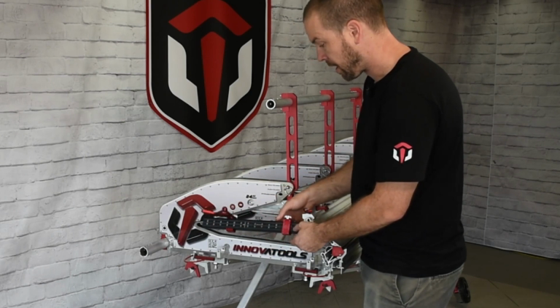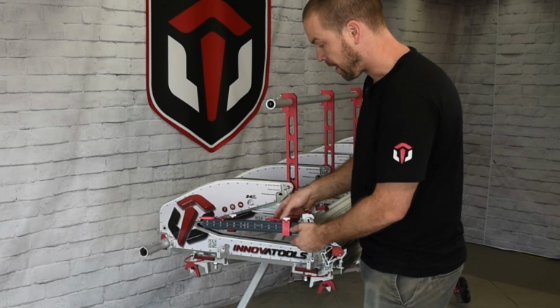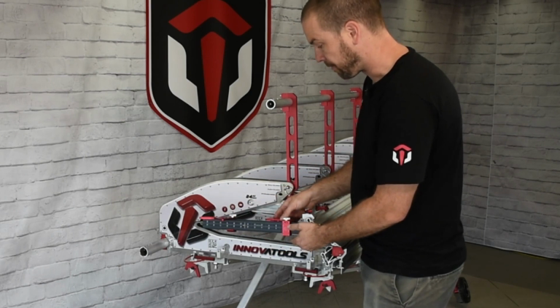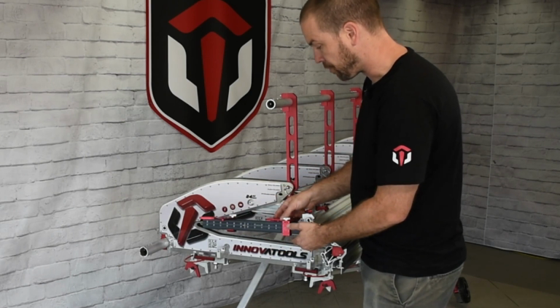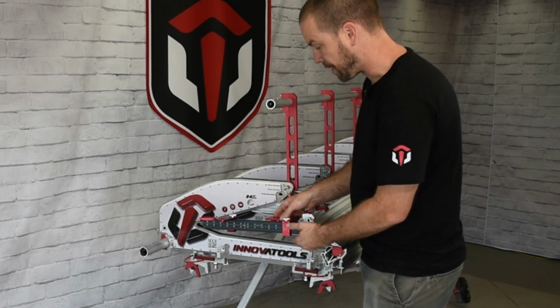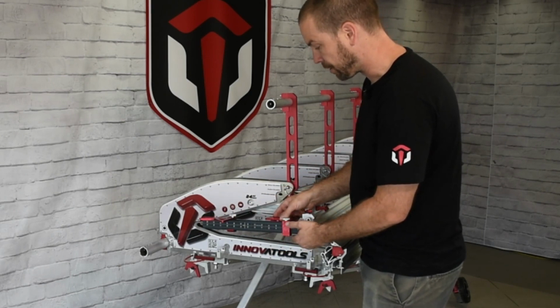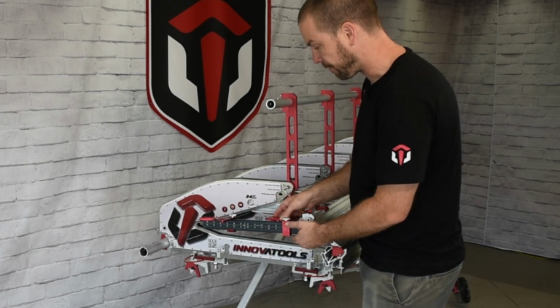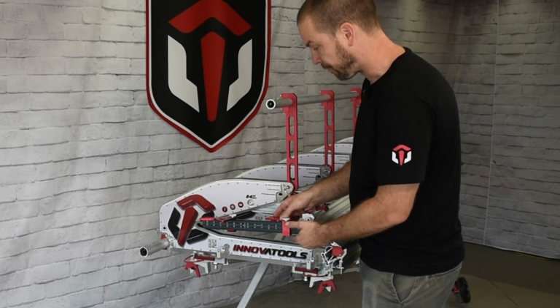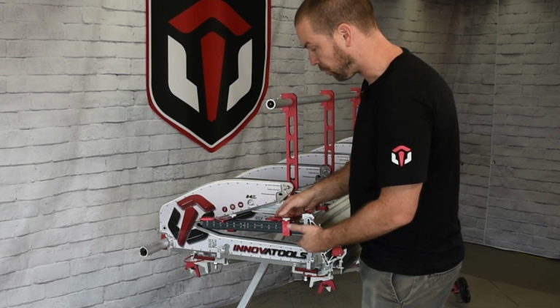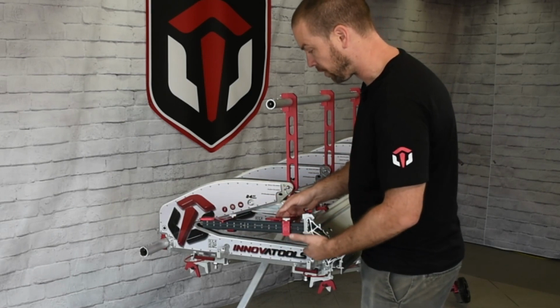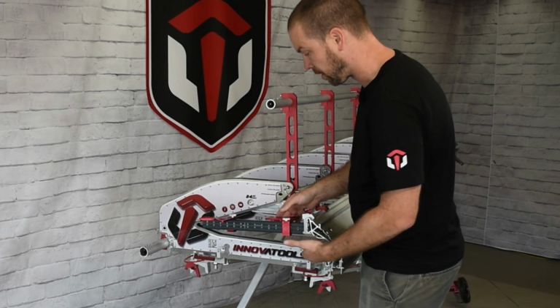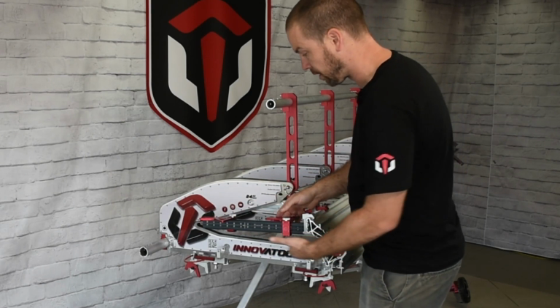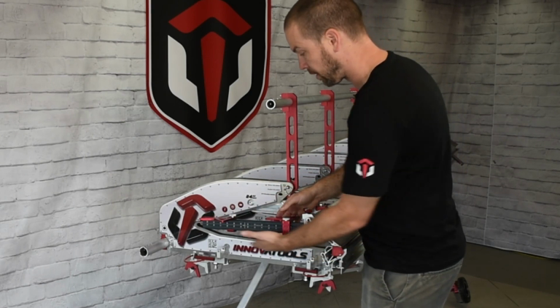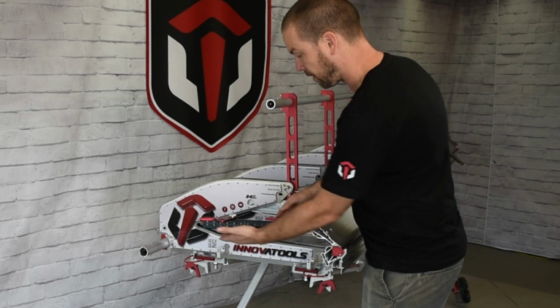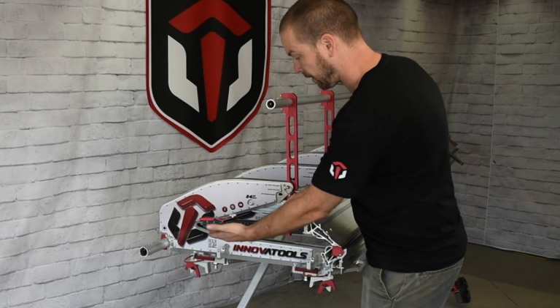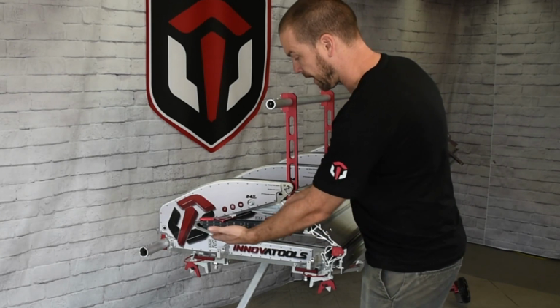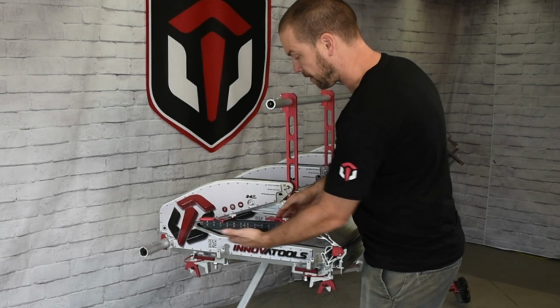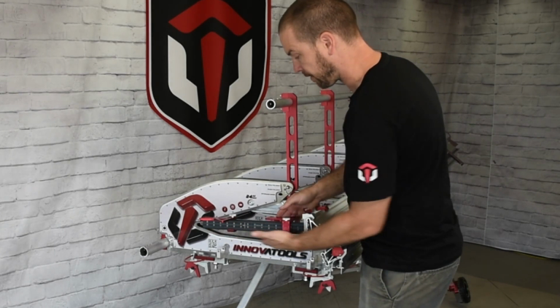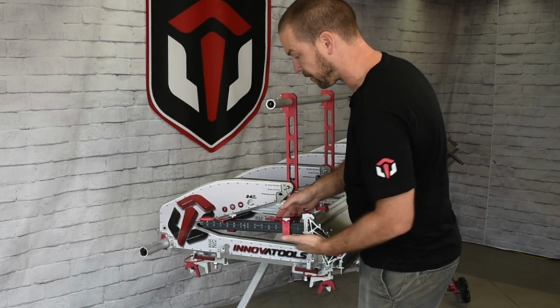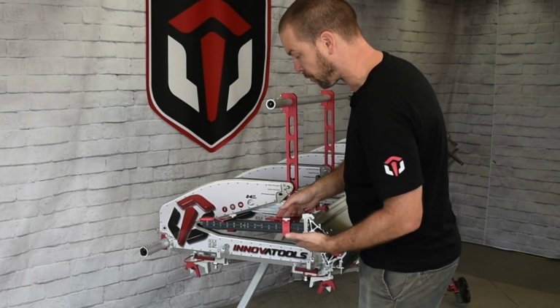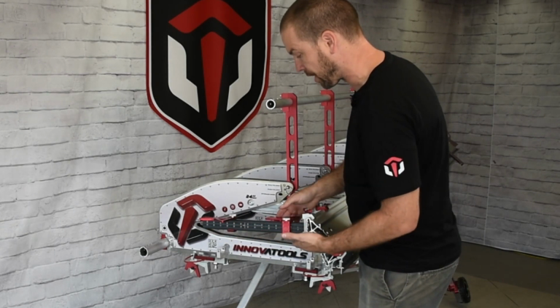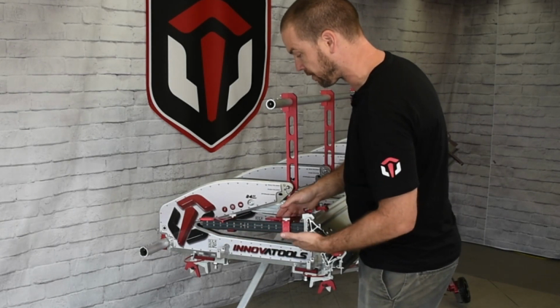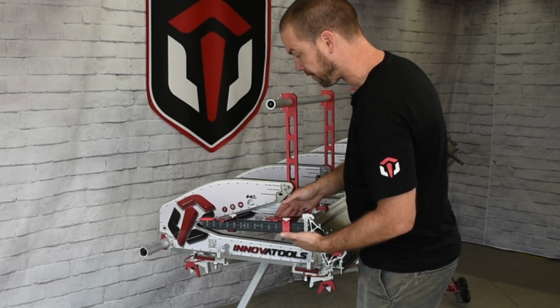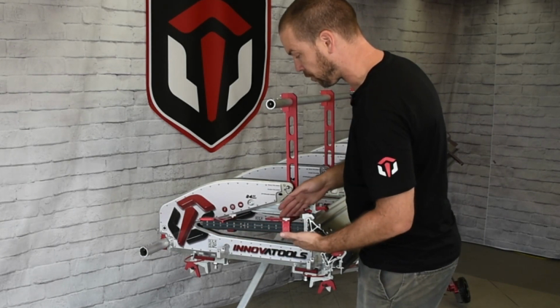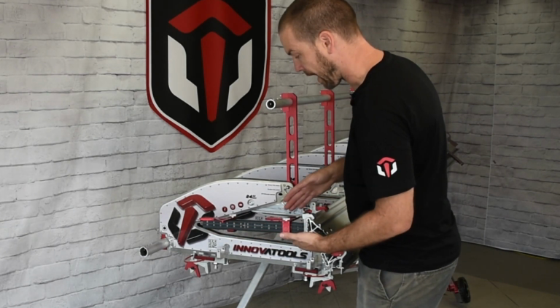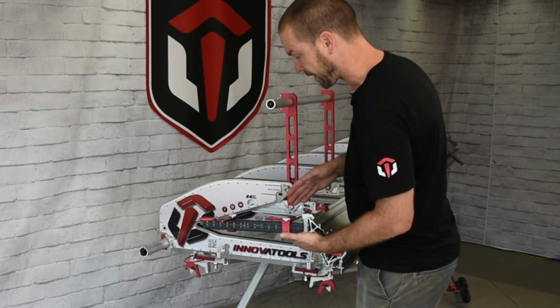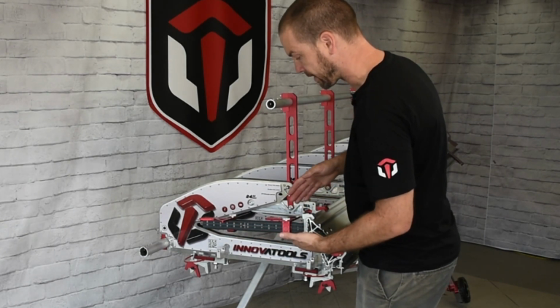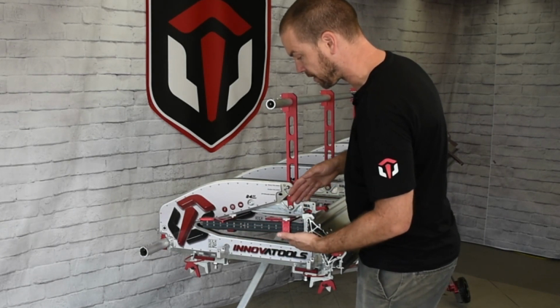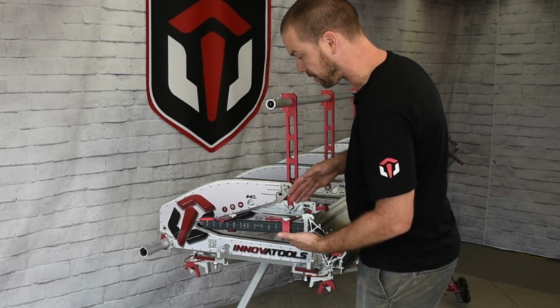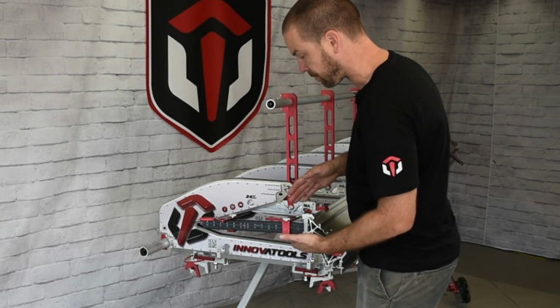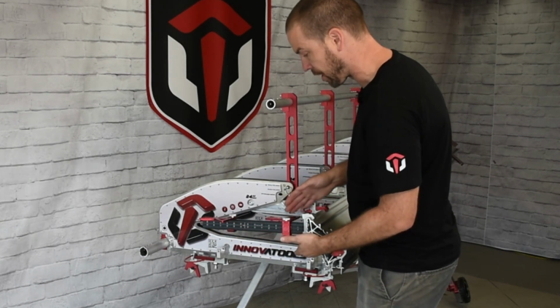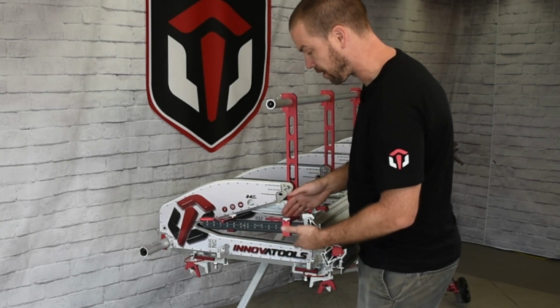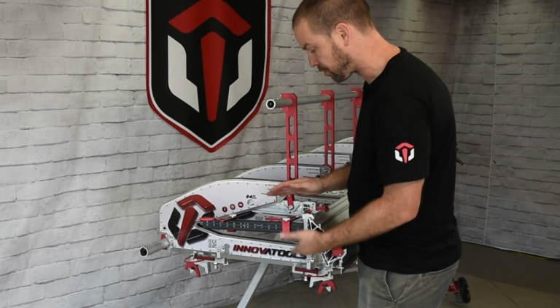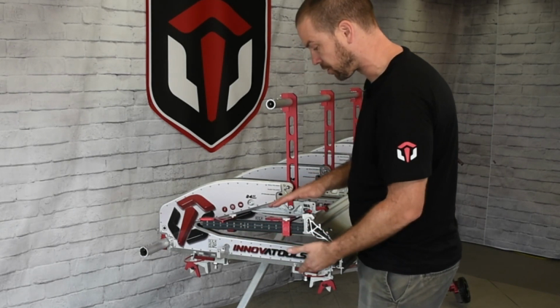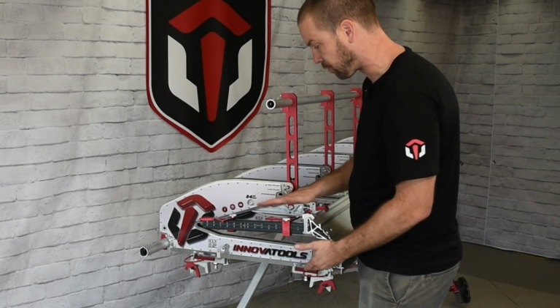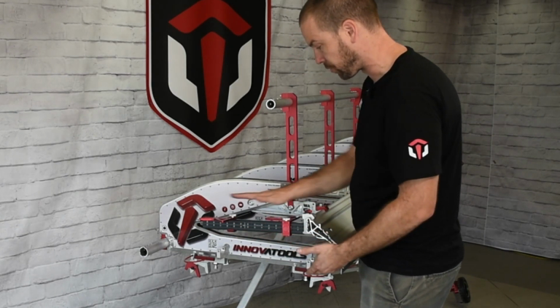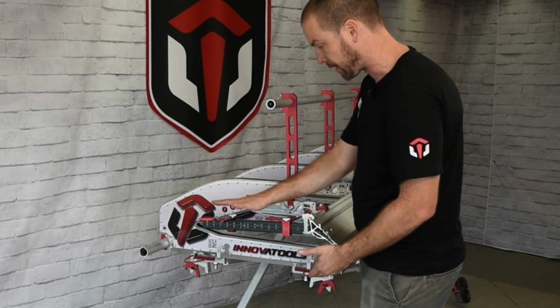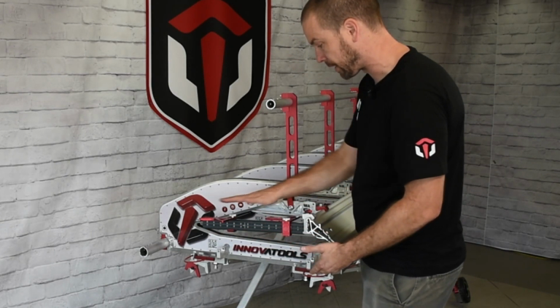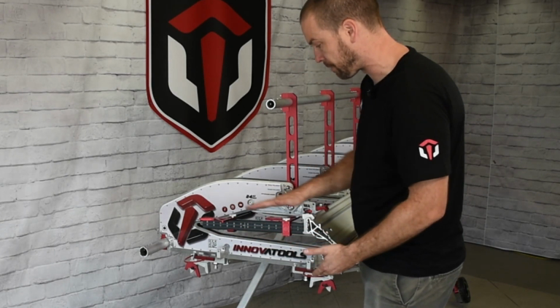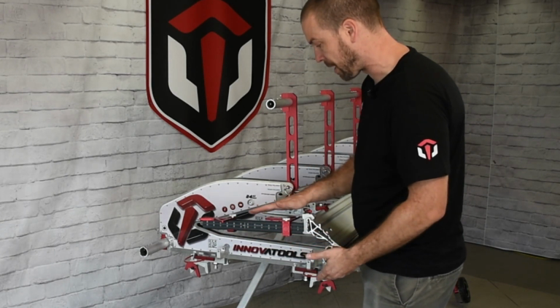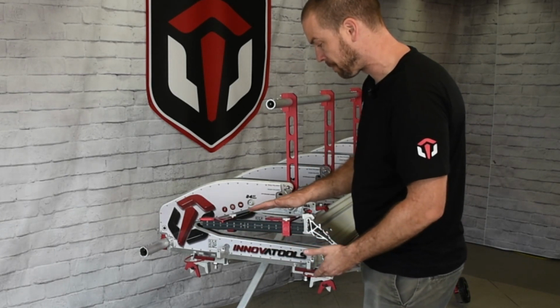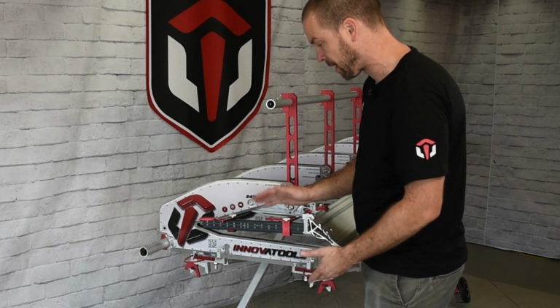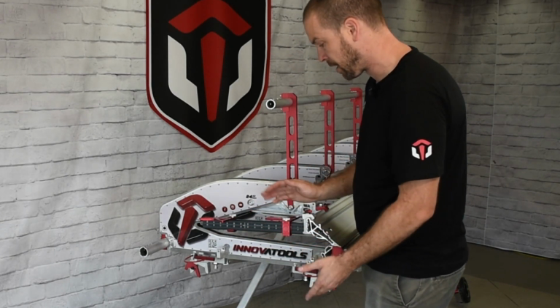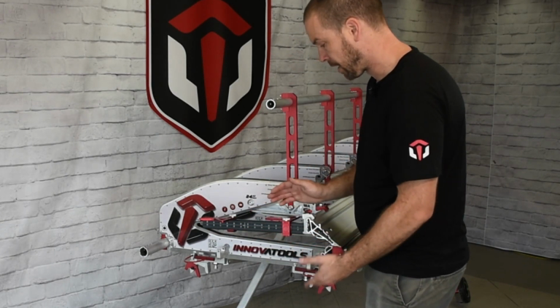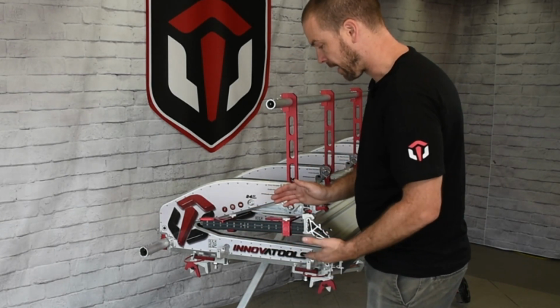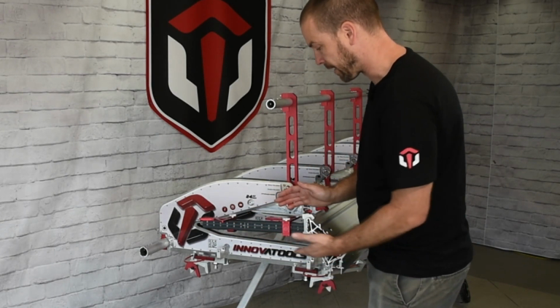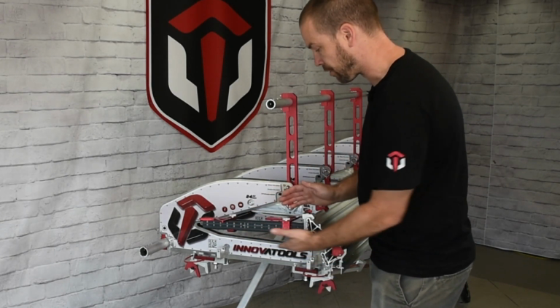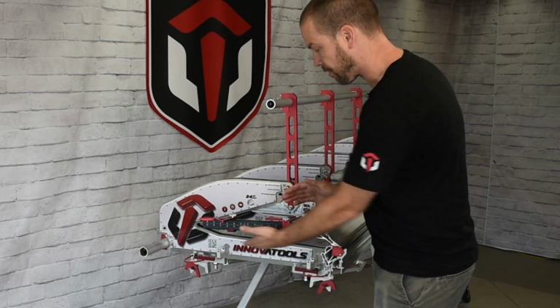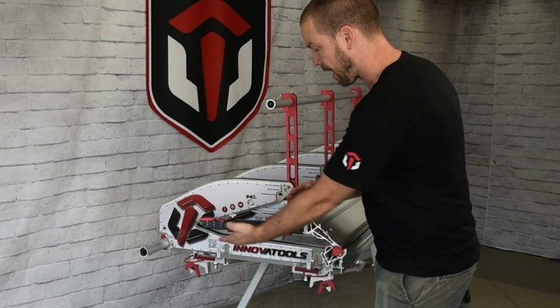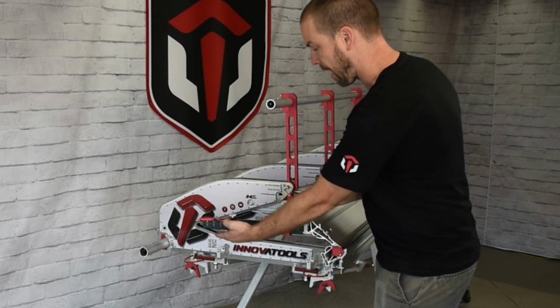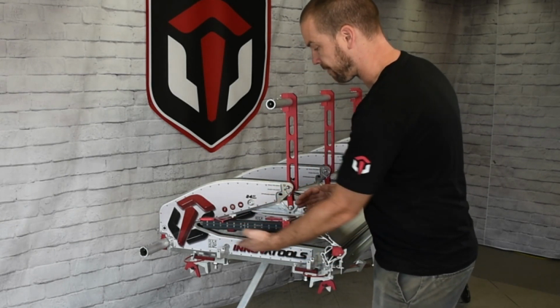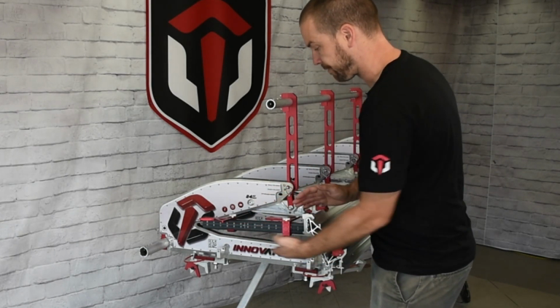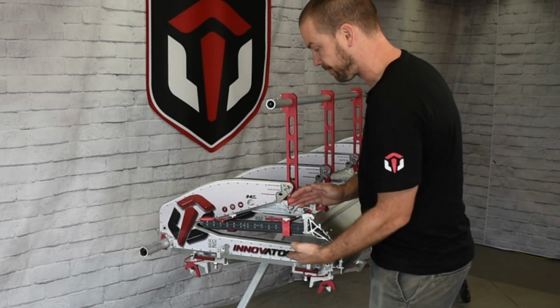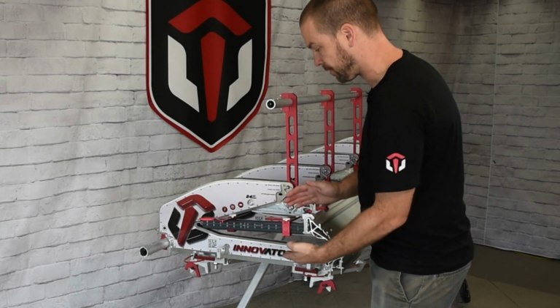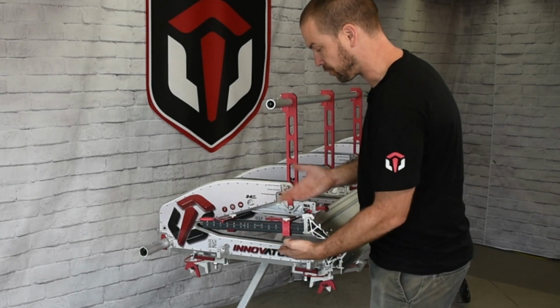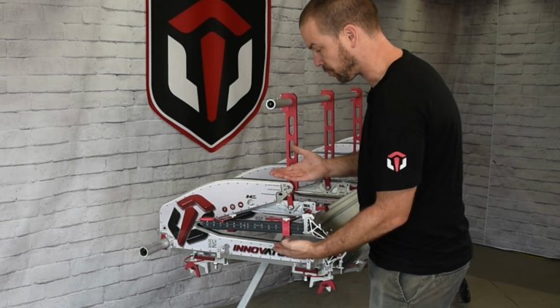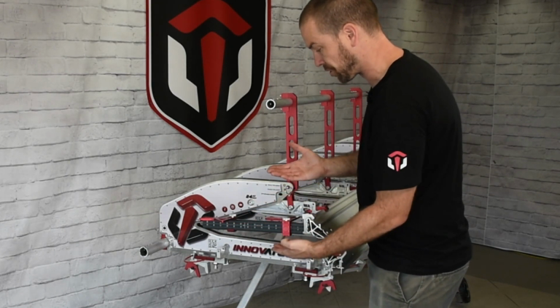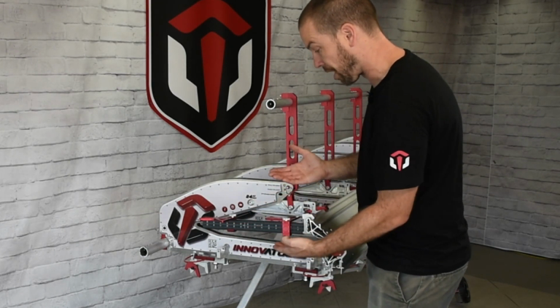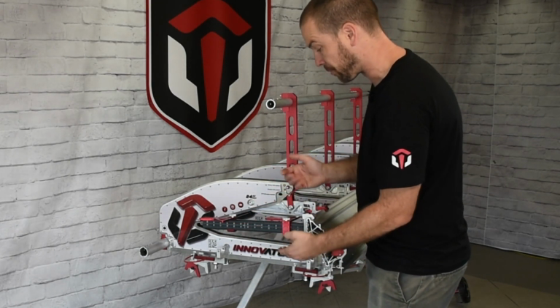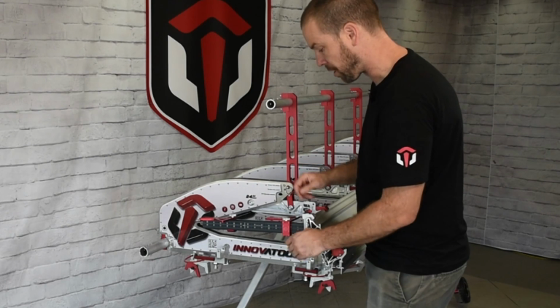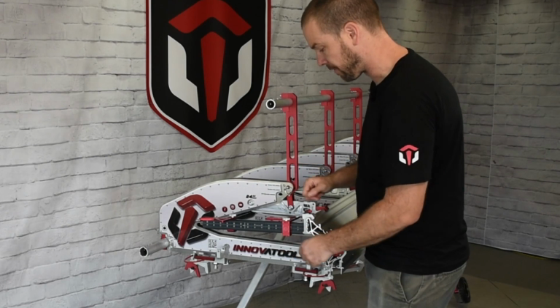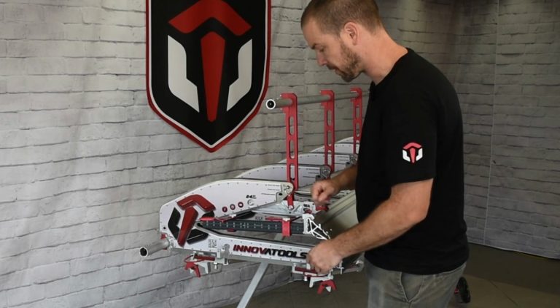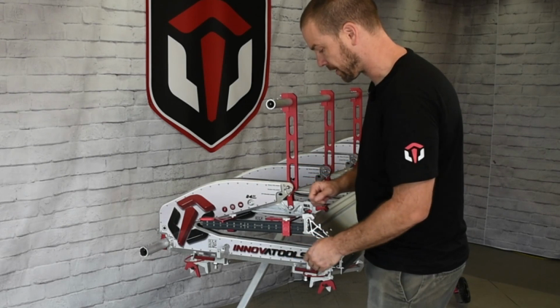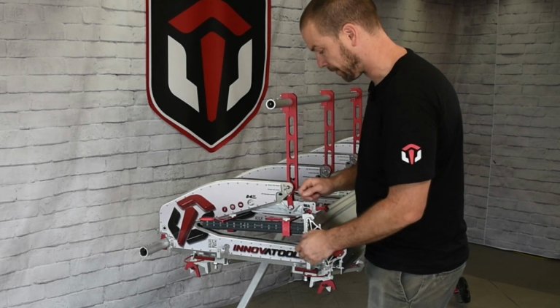If you need the full length of the brake, the full access to the brake, you just rotate them up and then there's no stopper obviously.